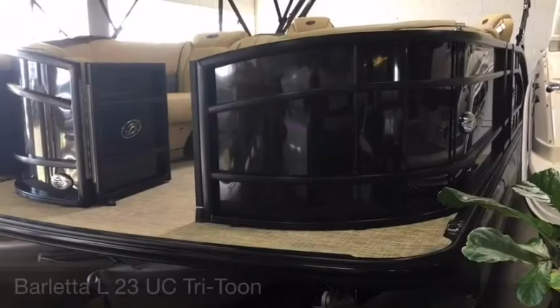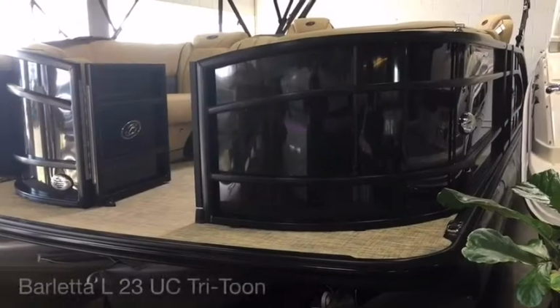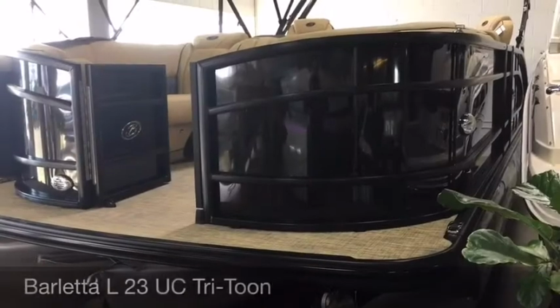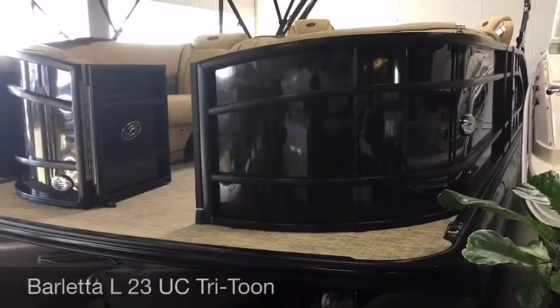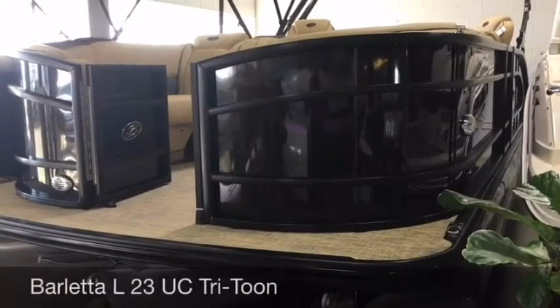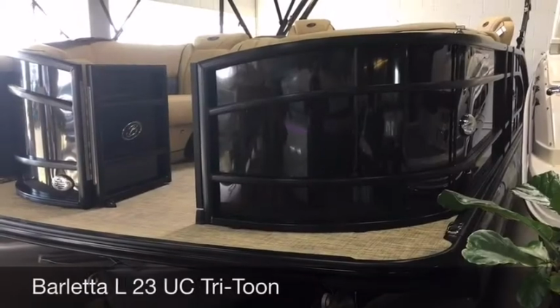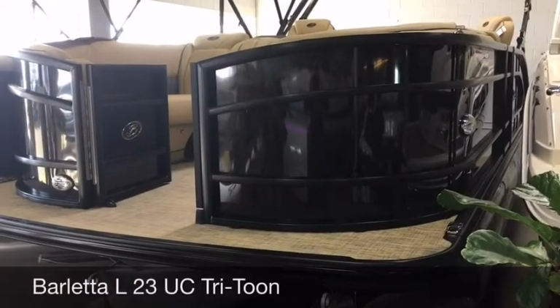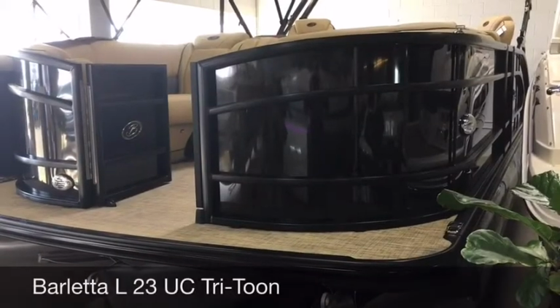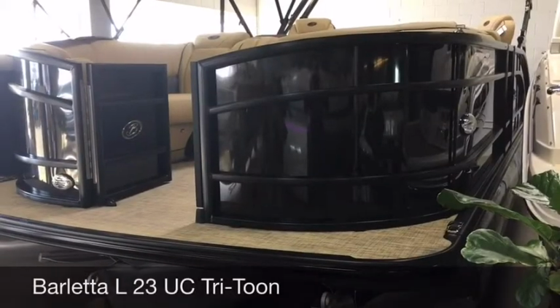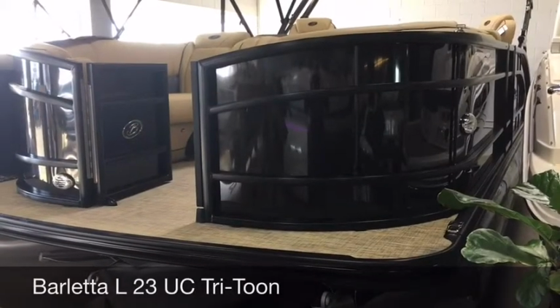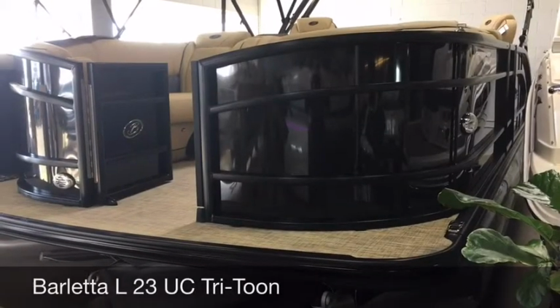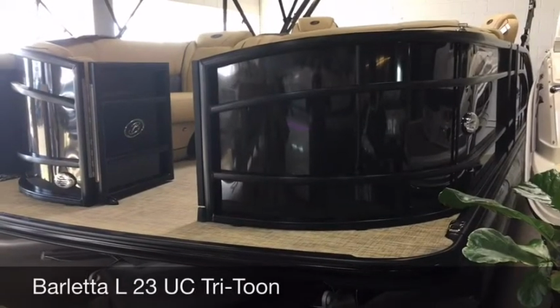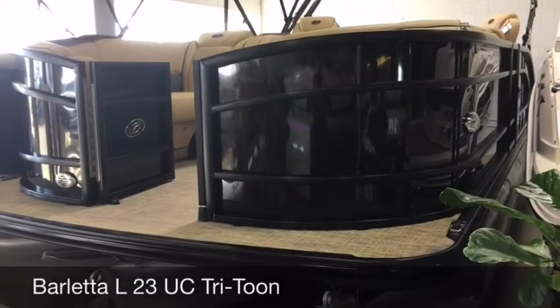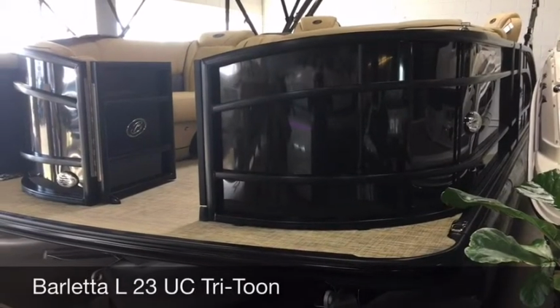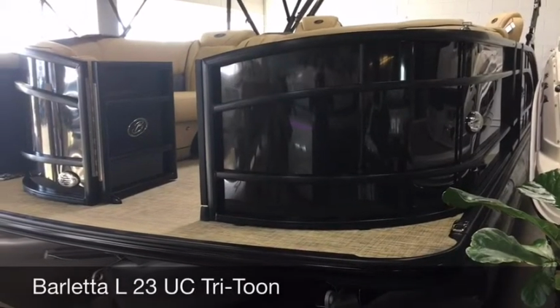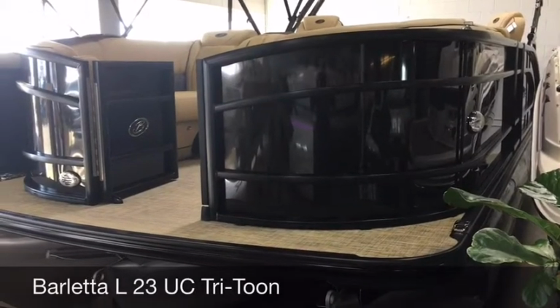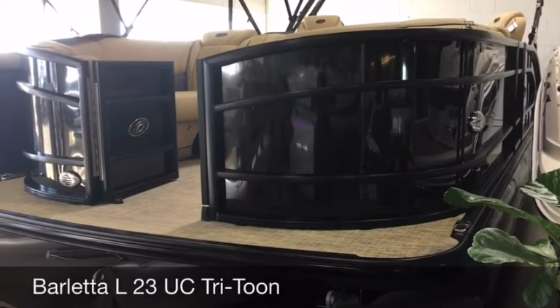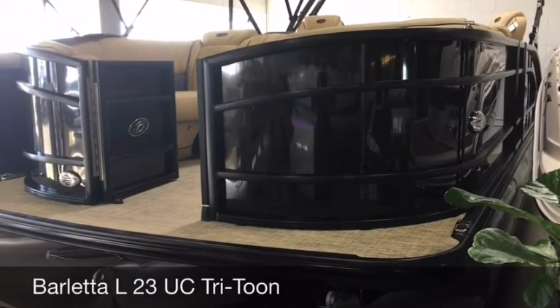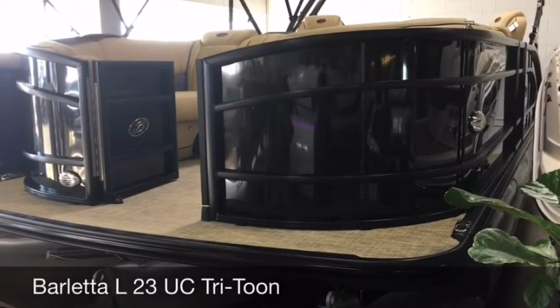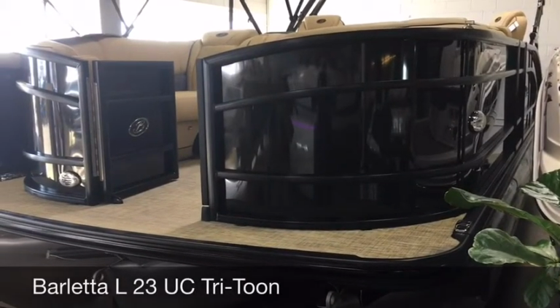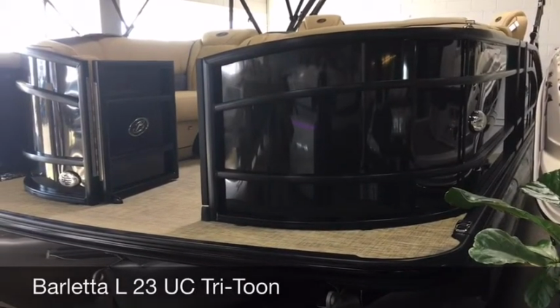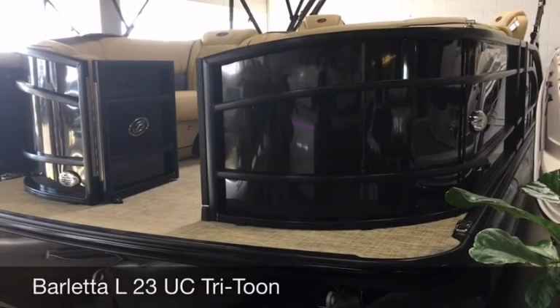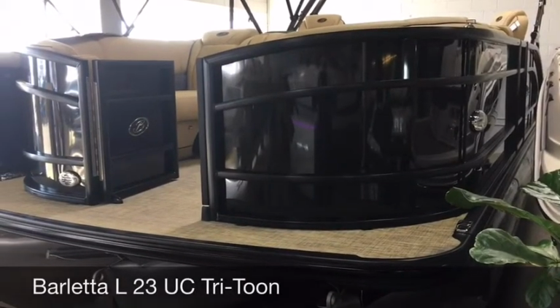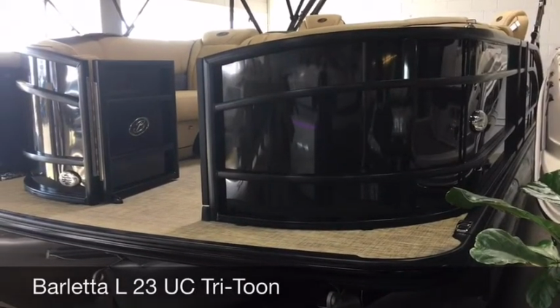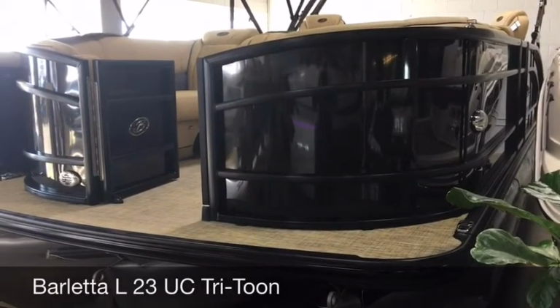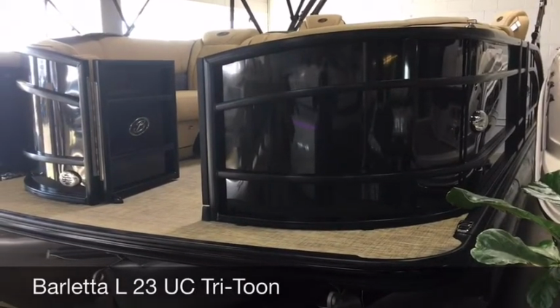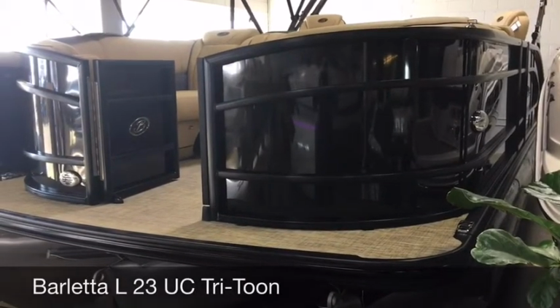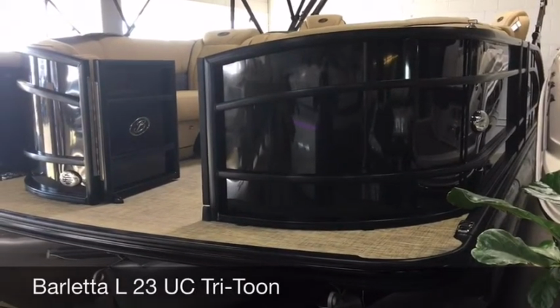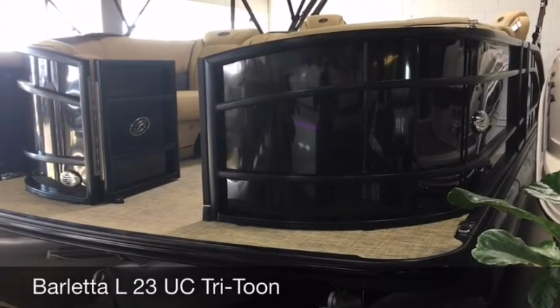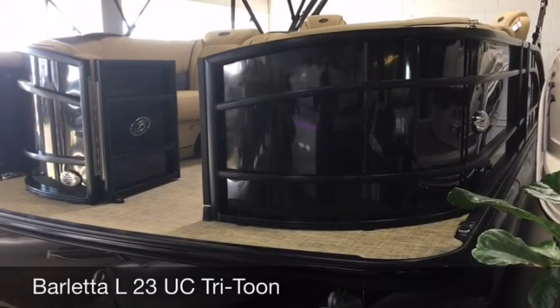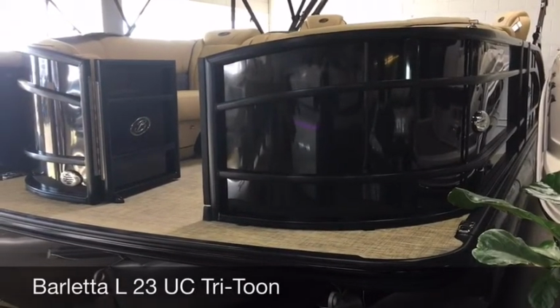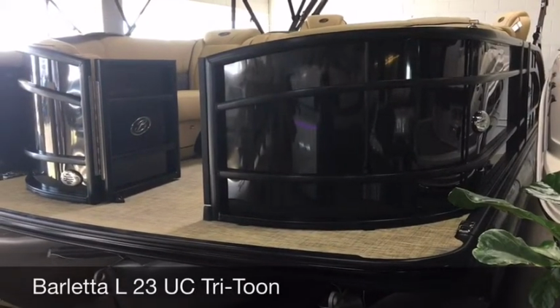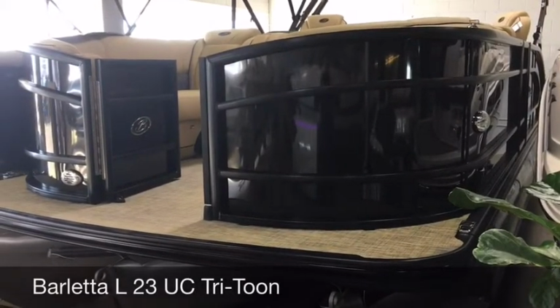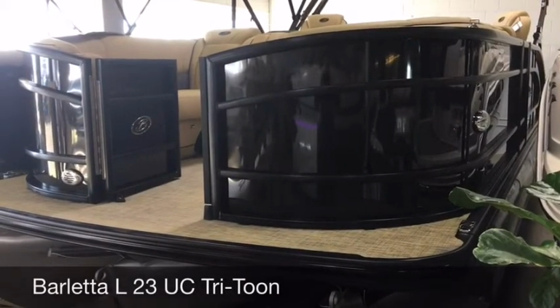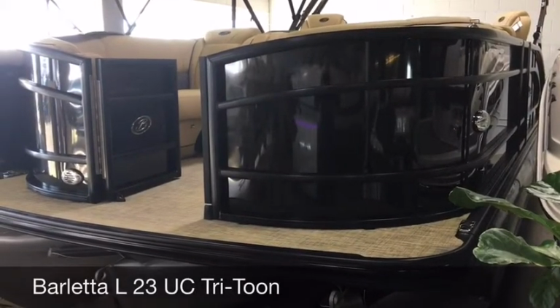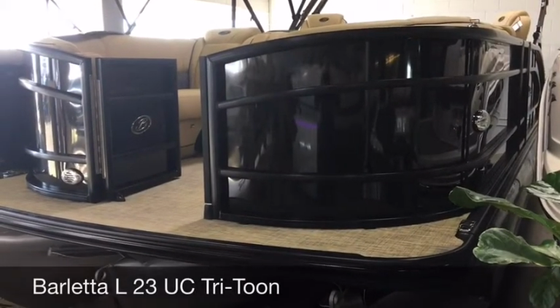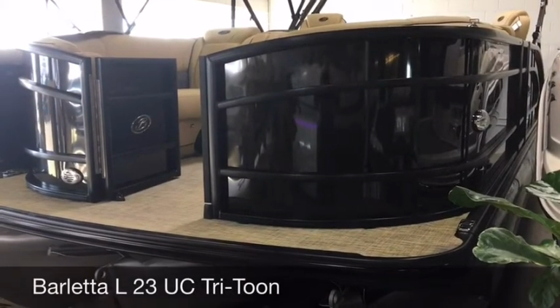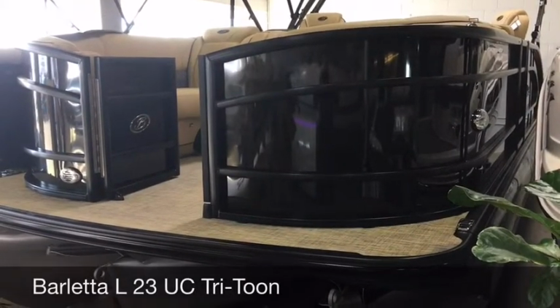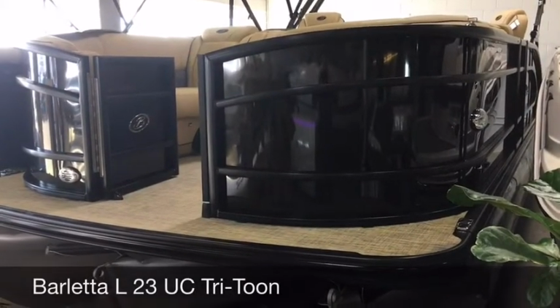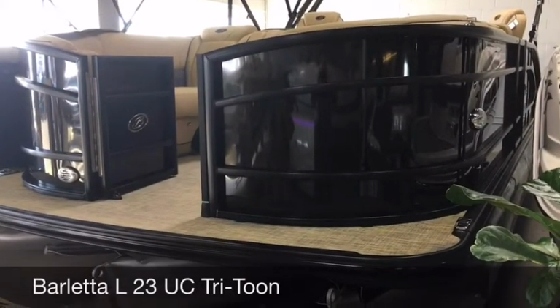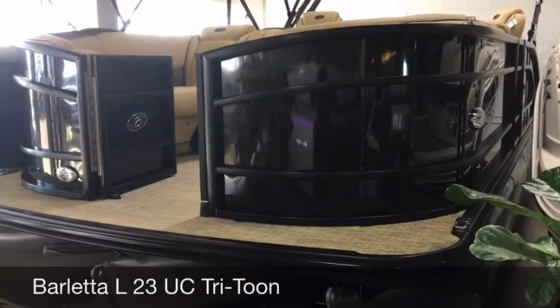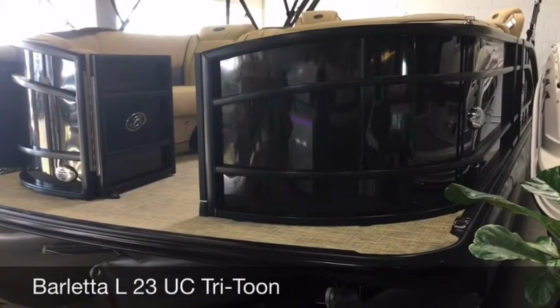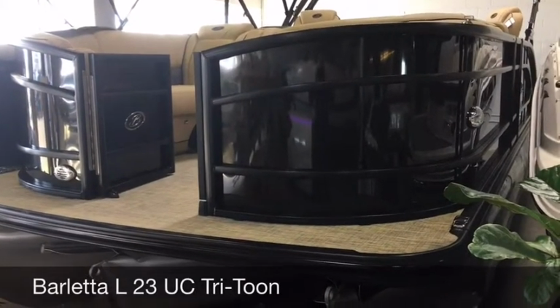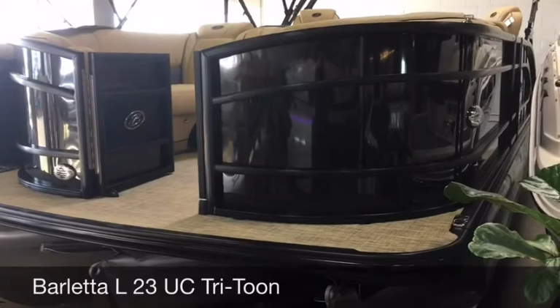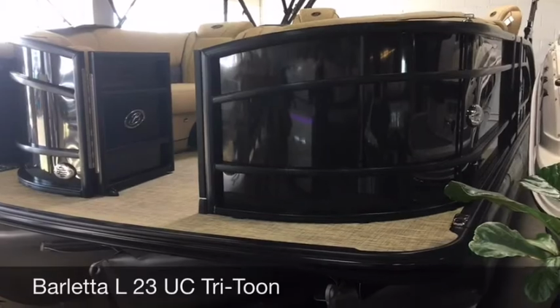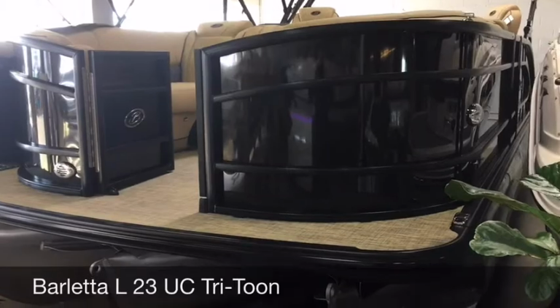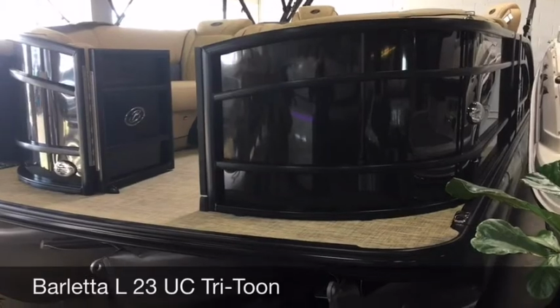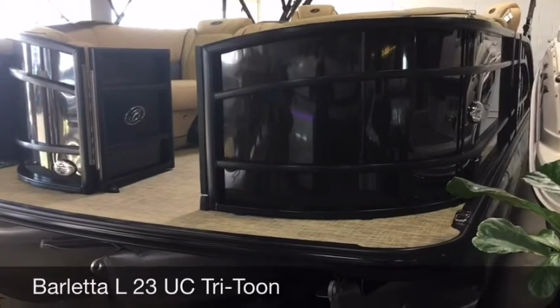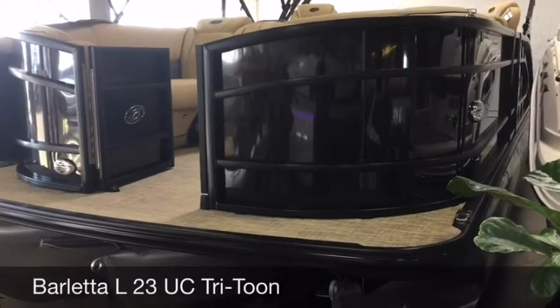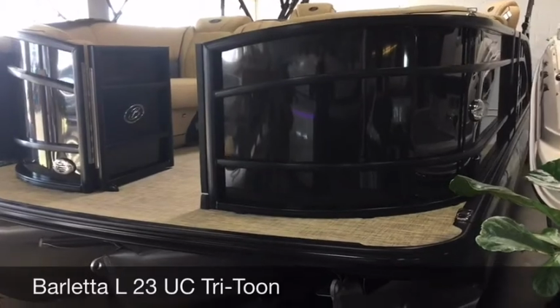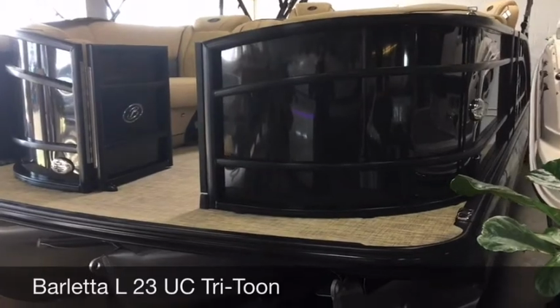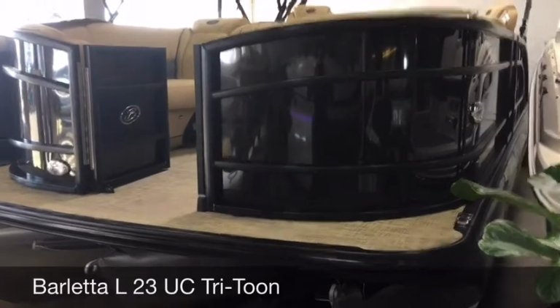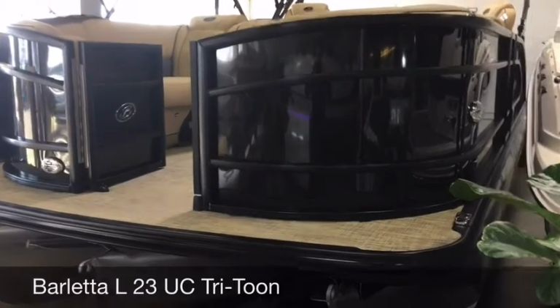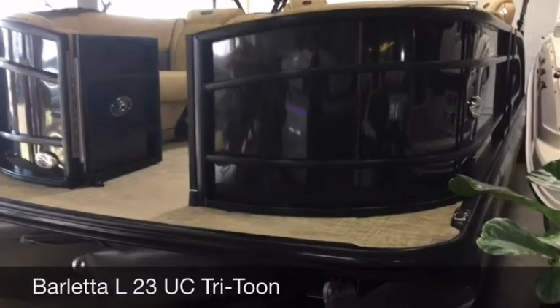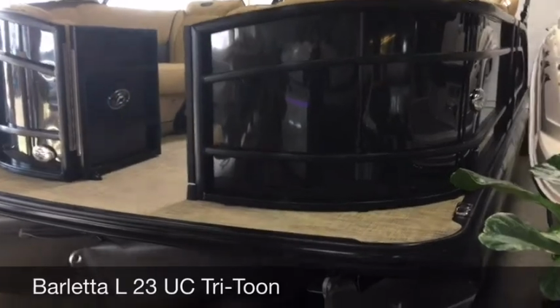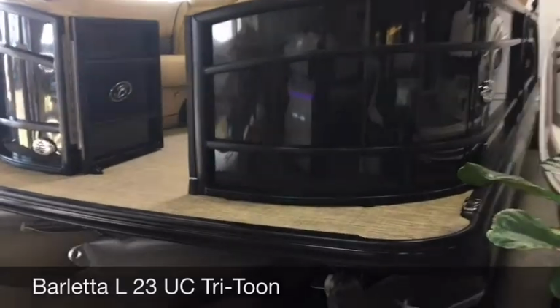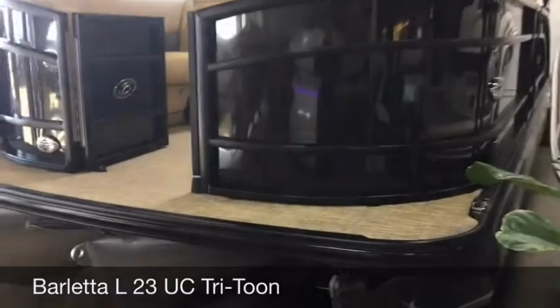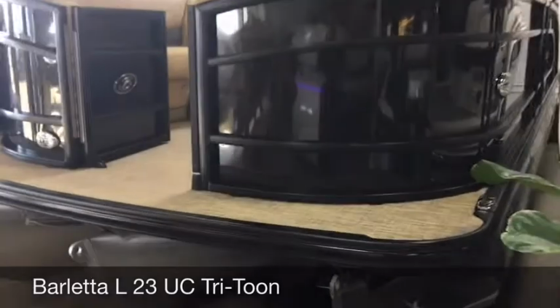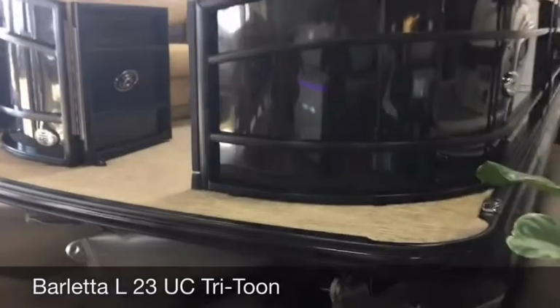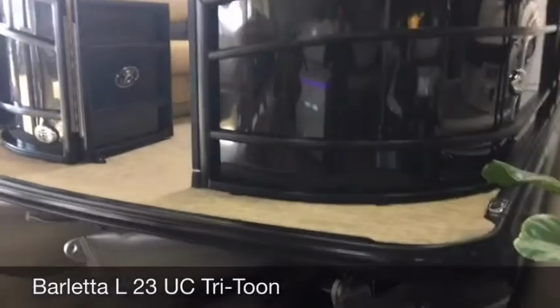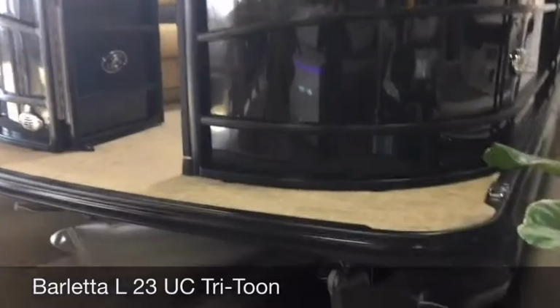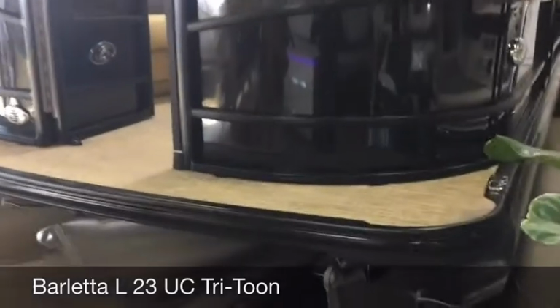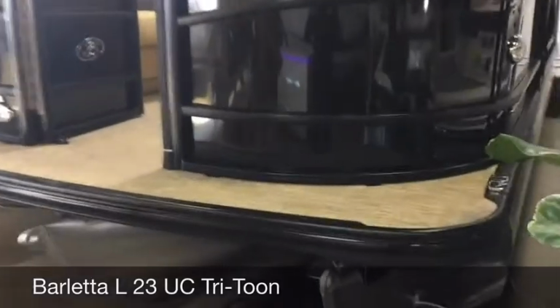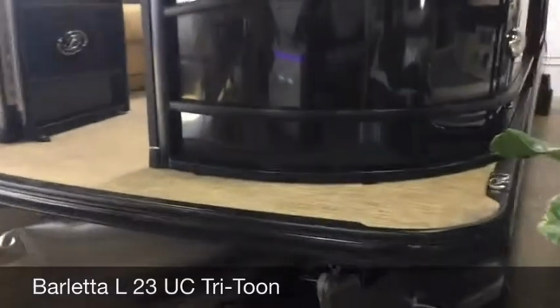This is Rob from Wyzetta Marine. Here is our five feature video on the Barletta L23UC, feature number one.